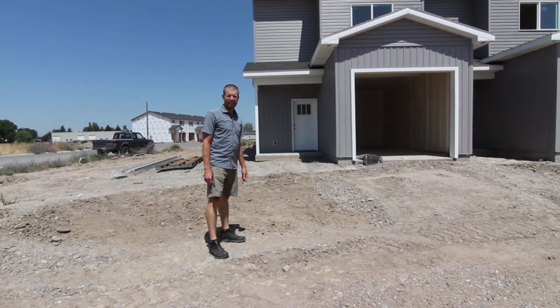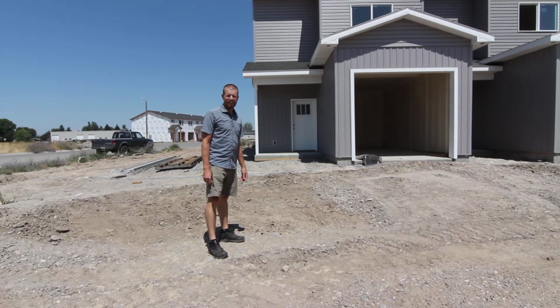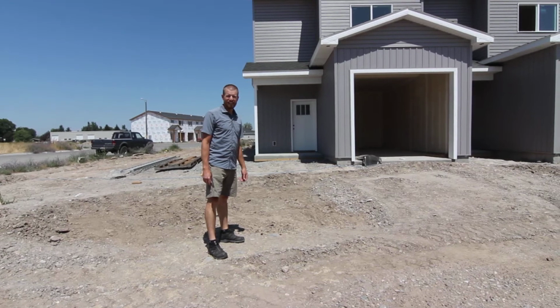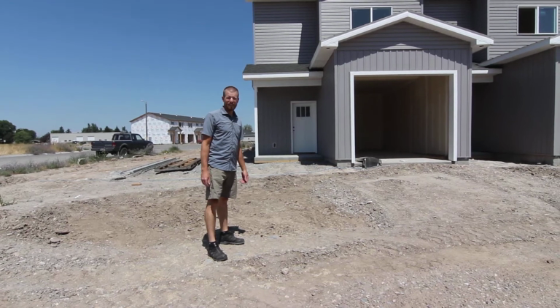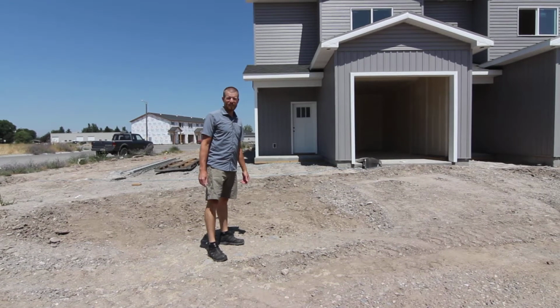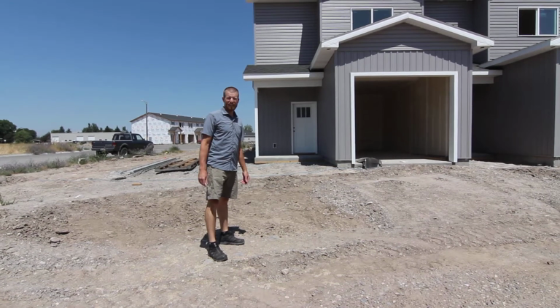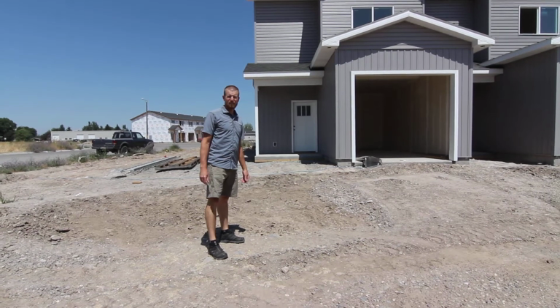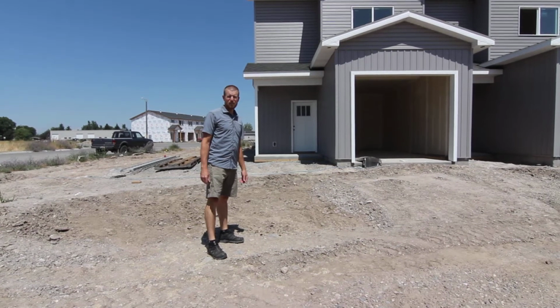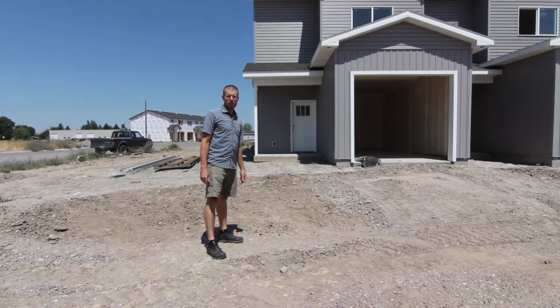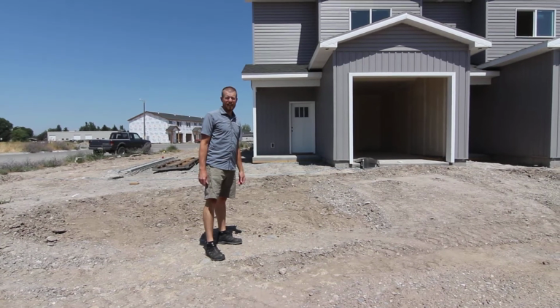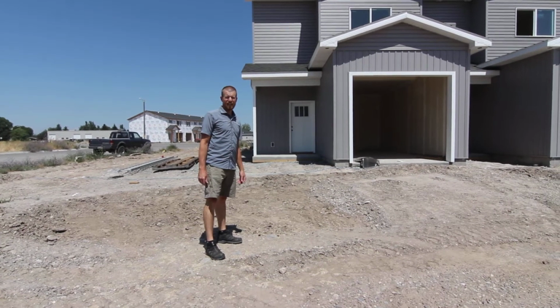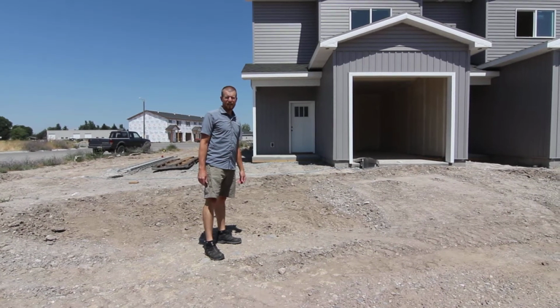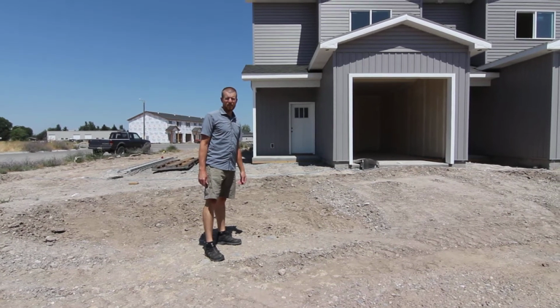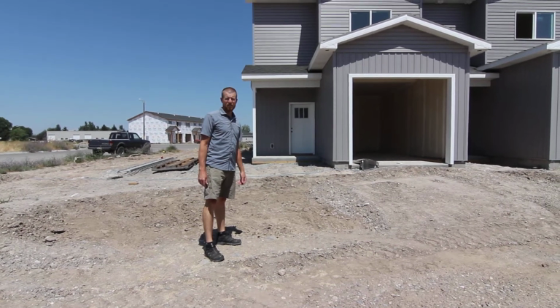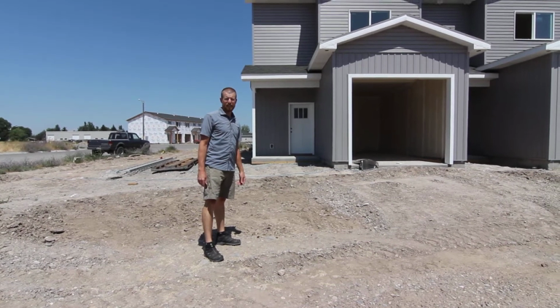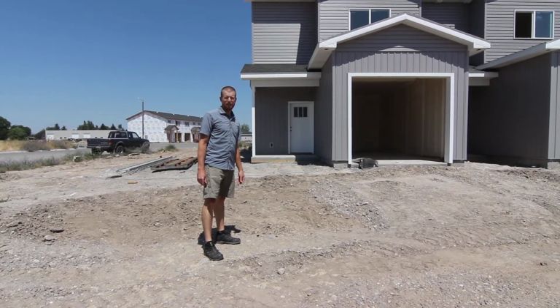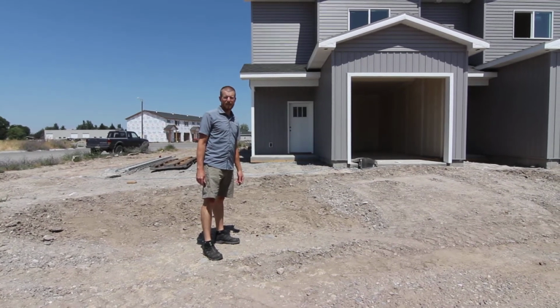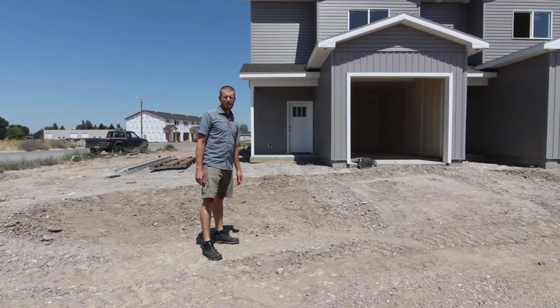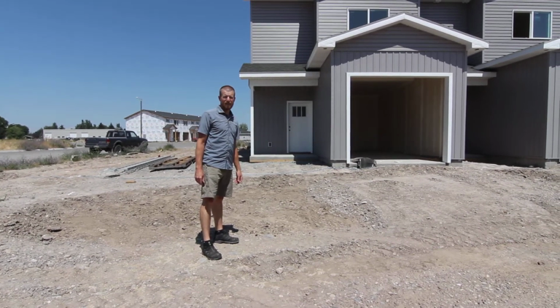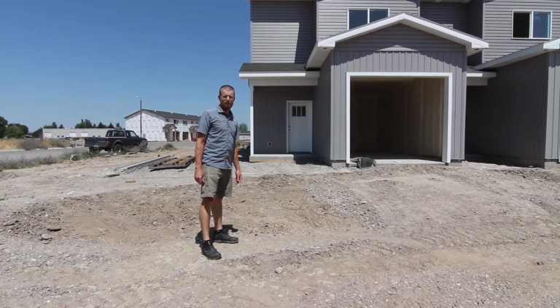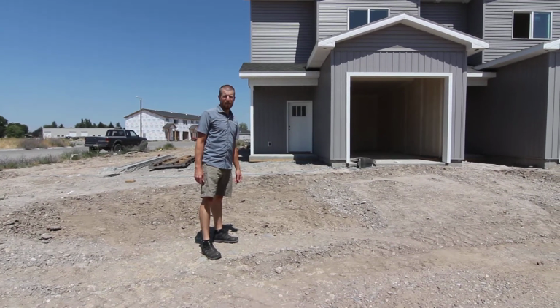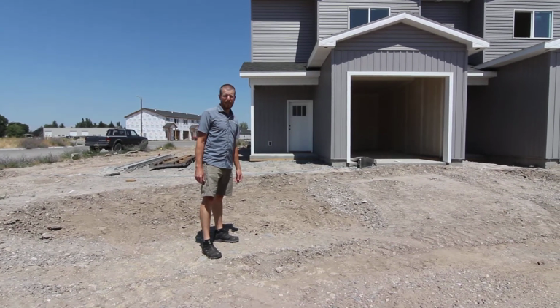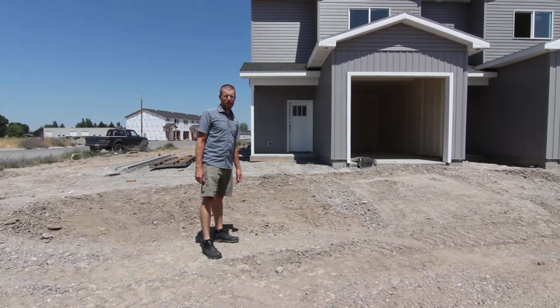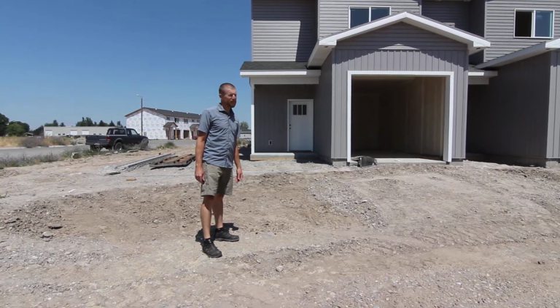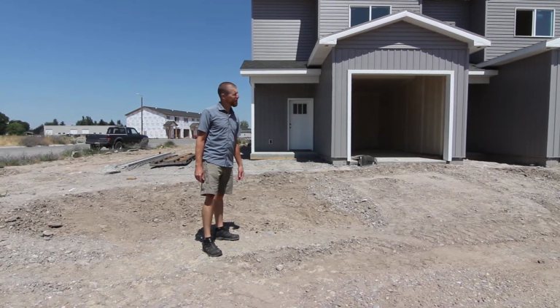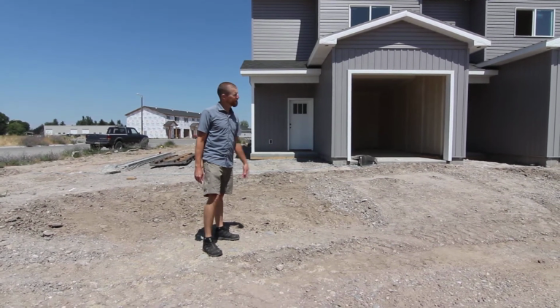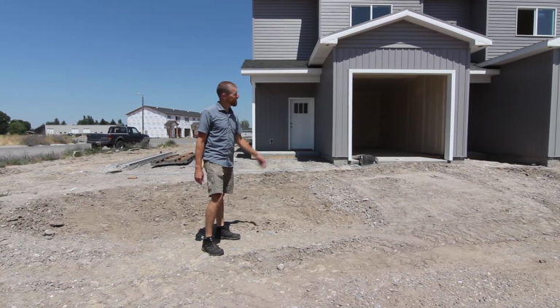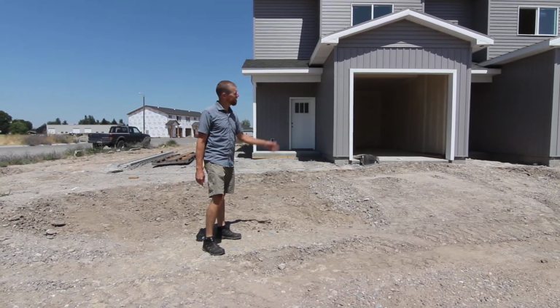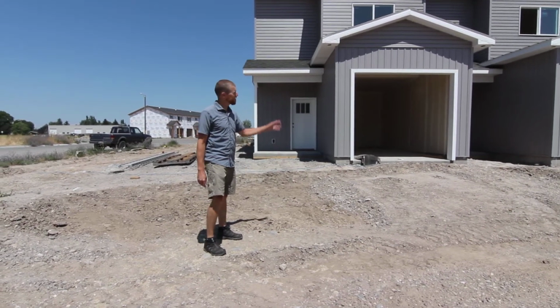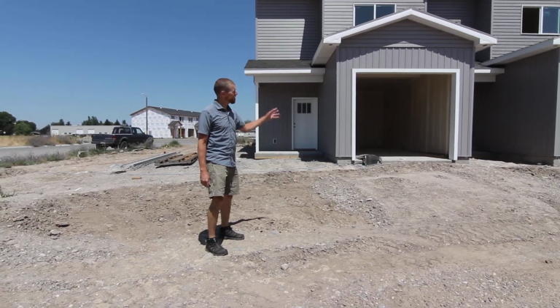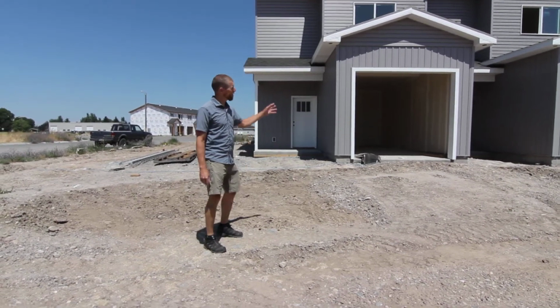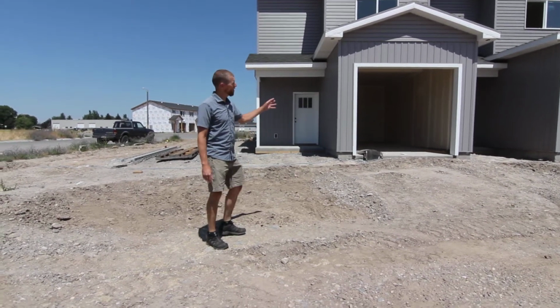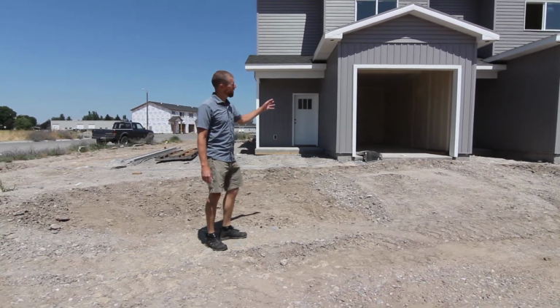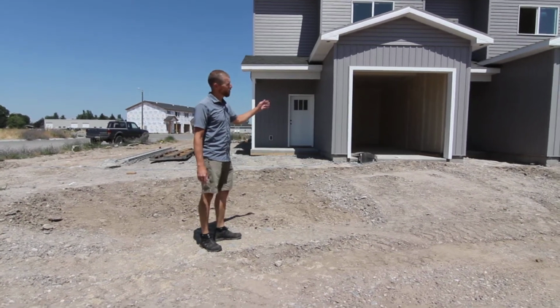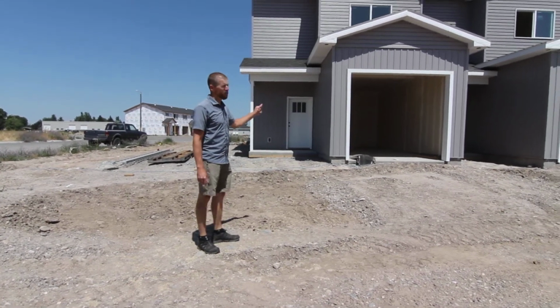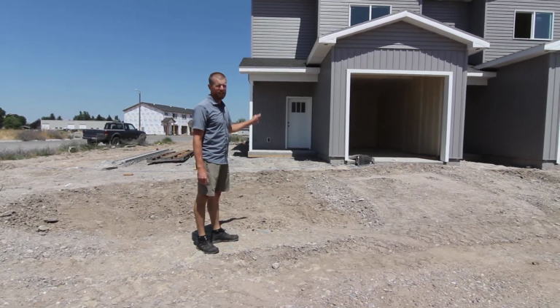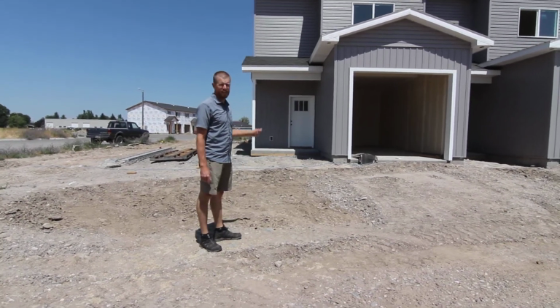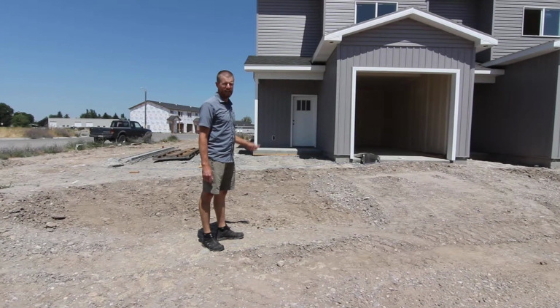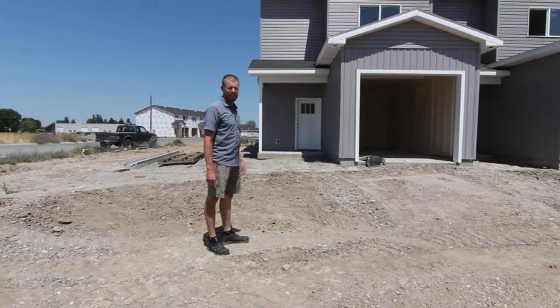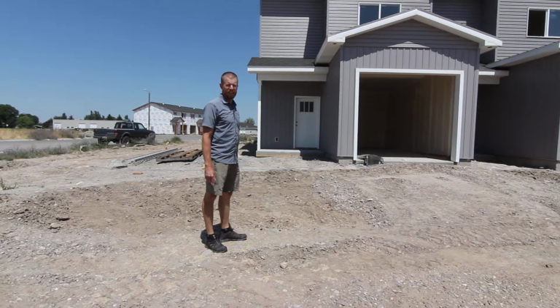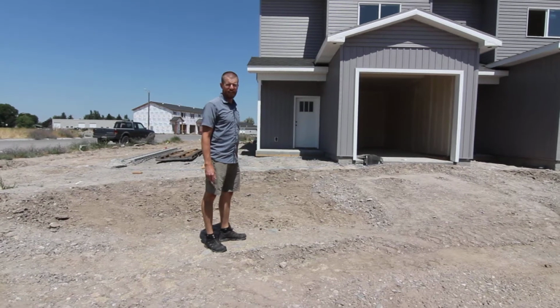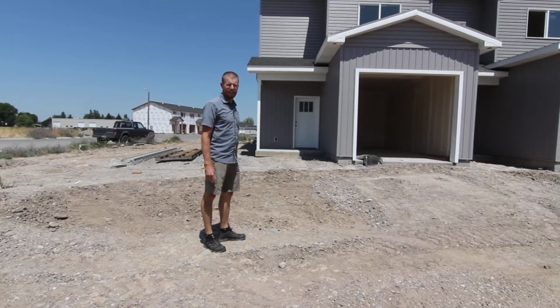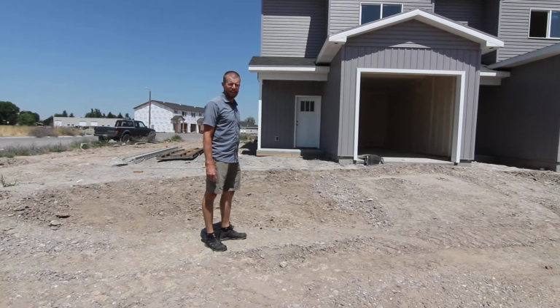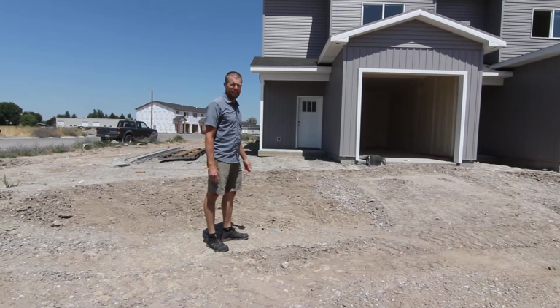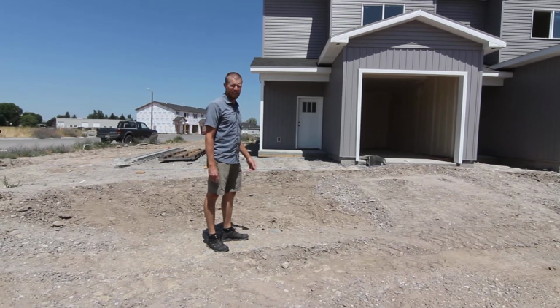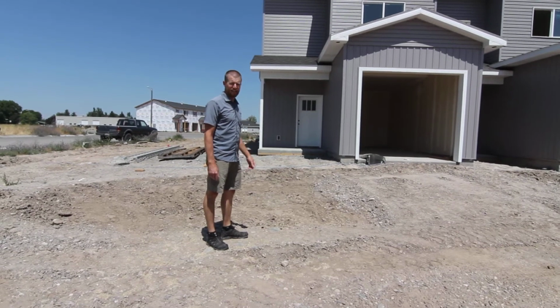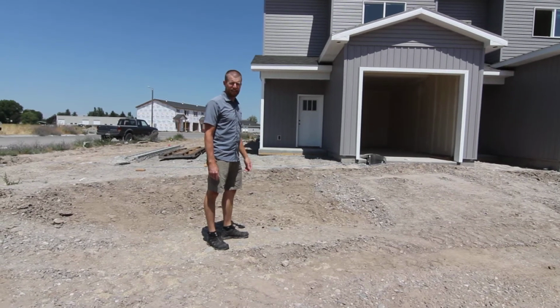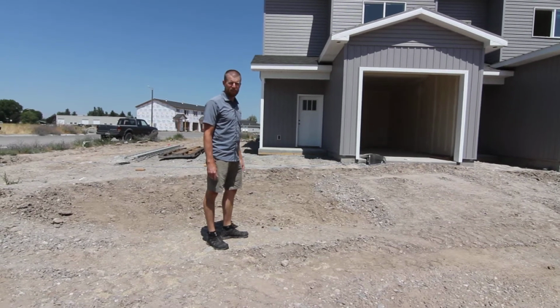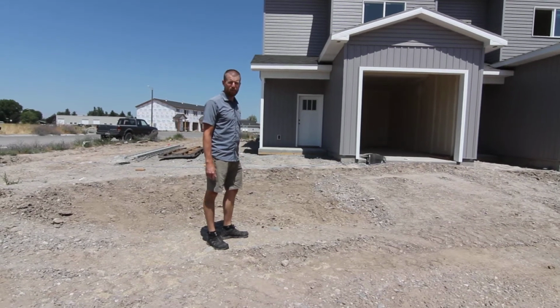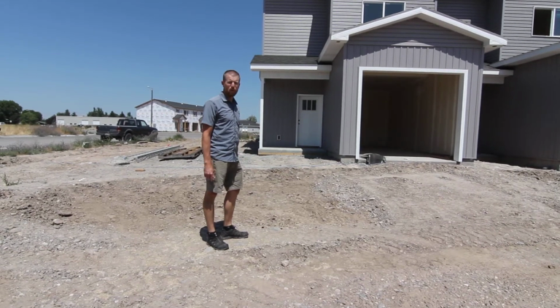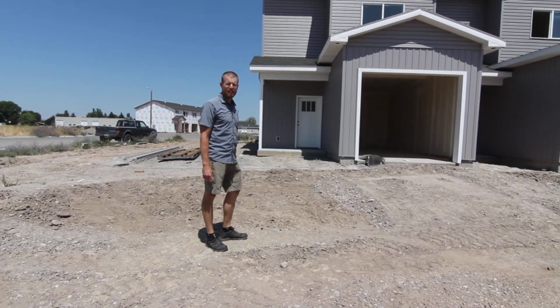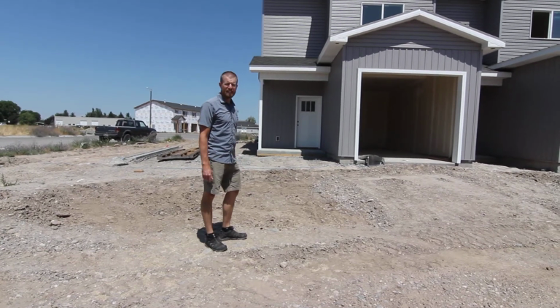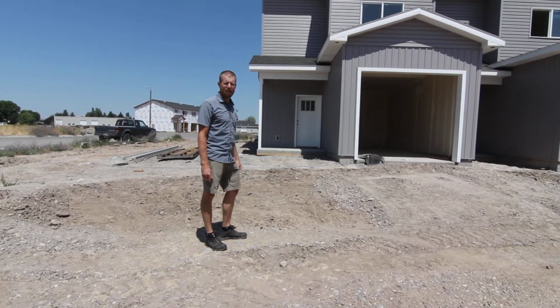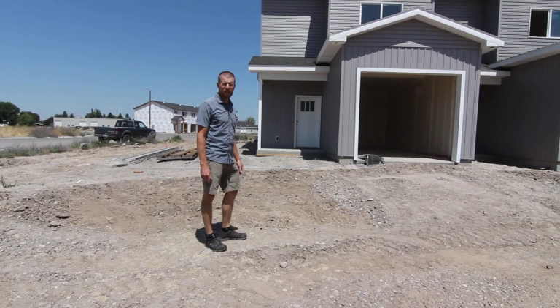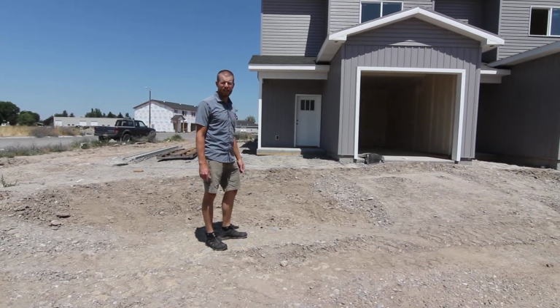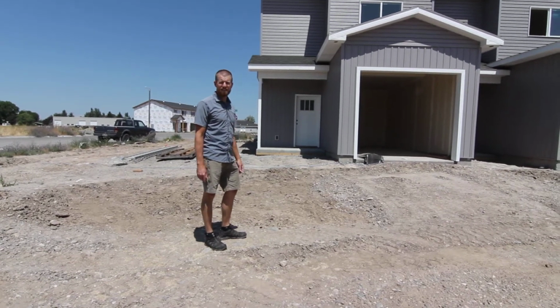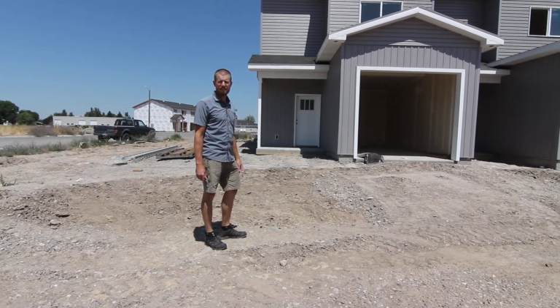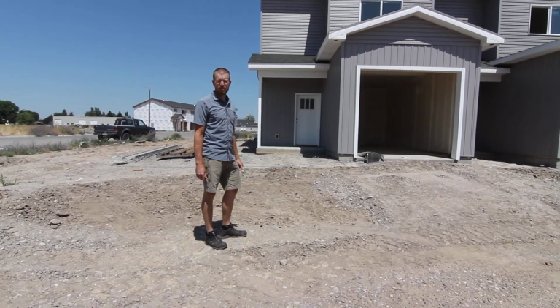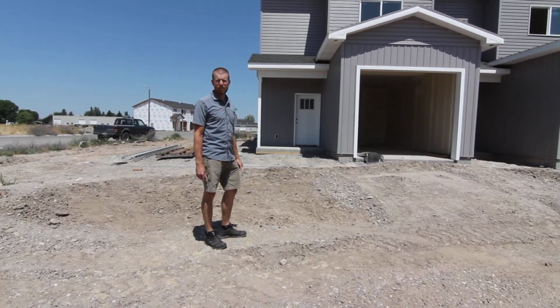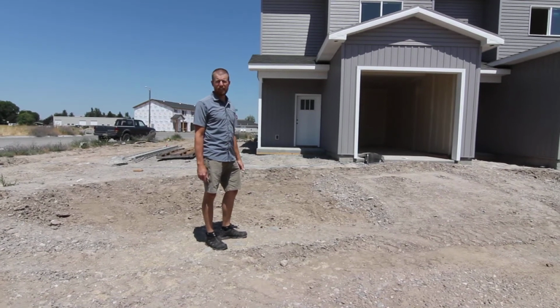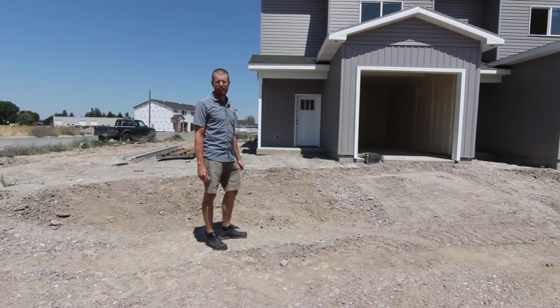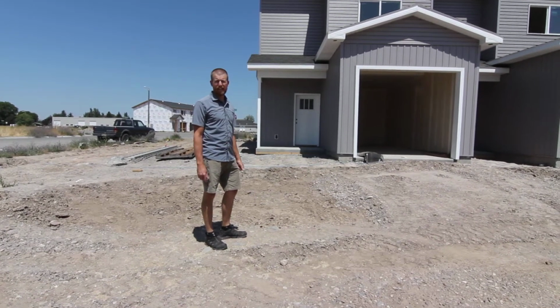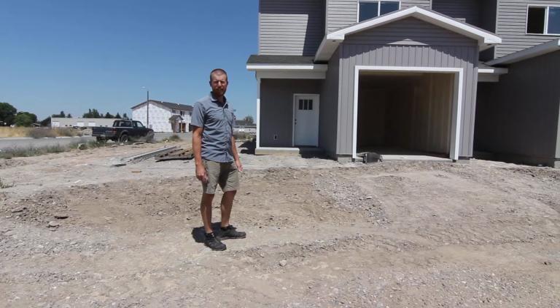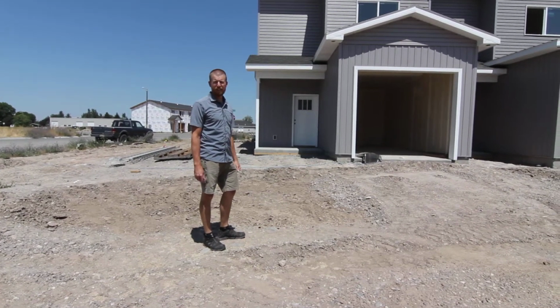Hello, my name's Jake. I'm with Jacob Grant Property Management. I'm here to show you the Ruby Townhouses in Shelley, Idaho.